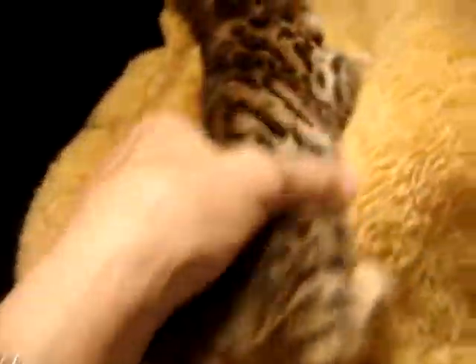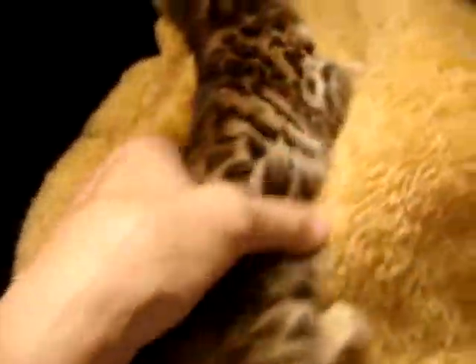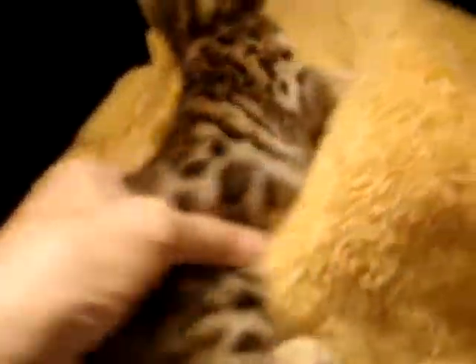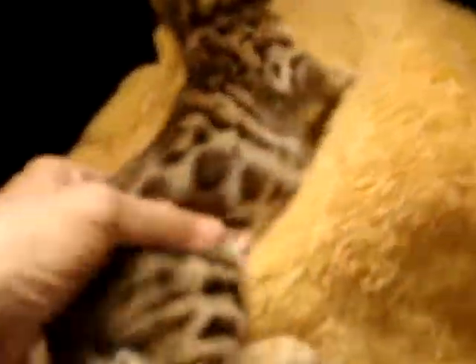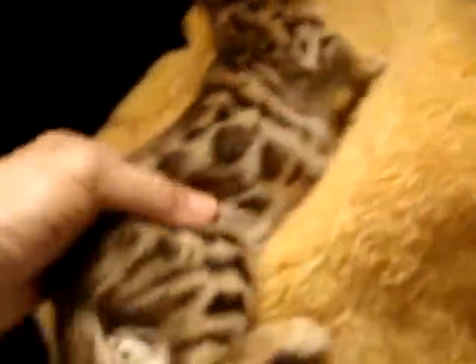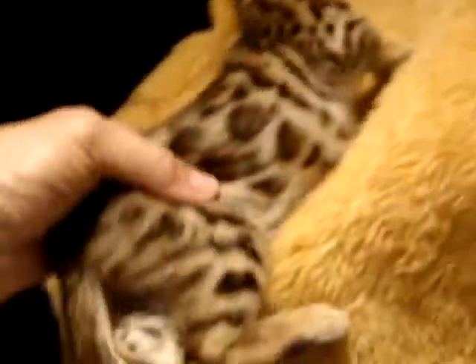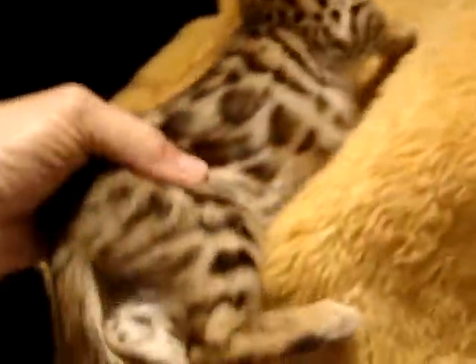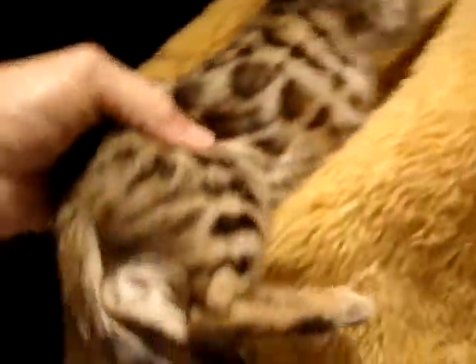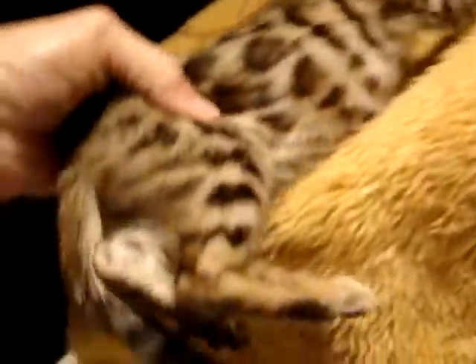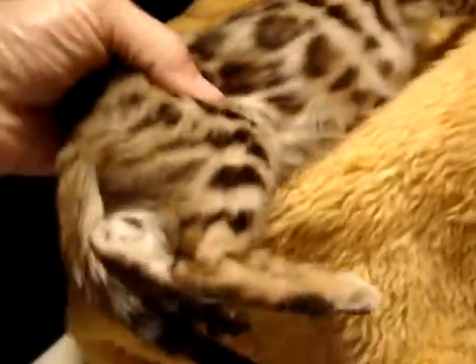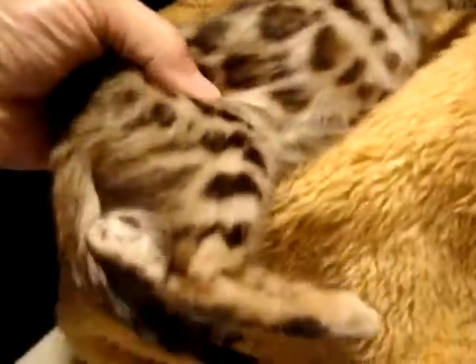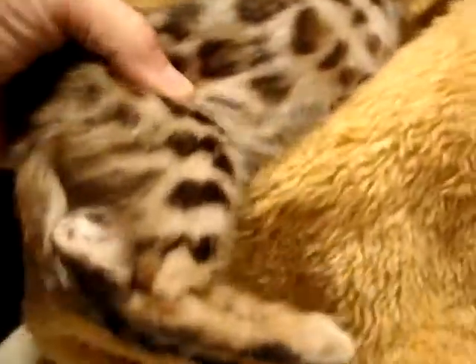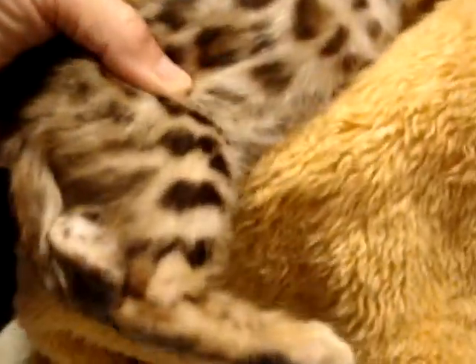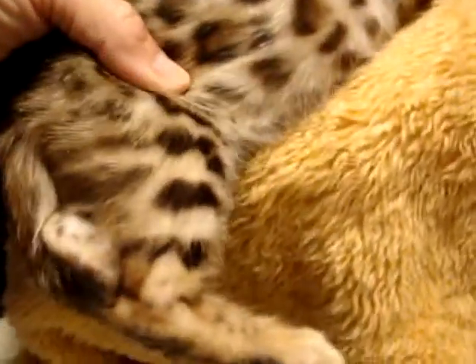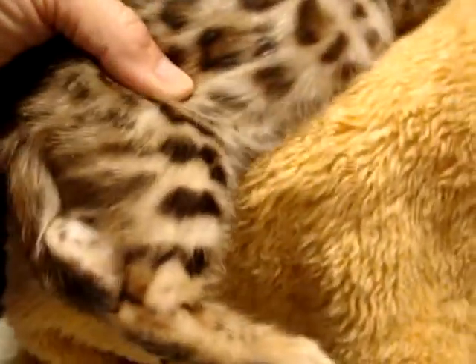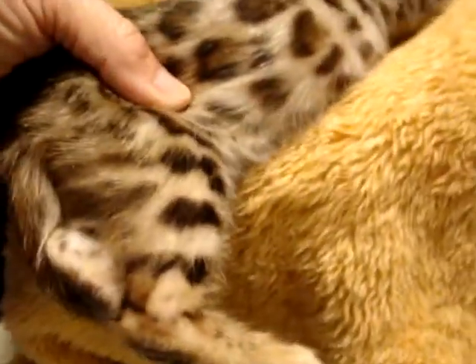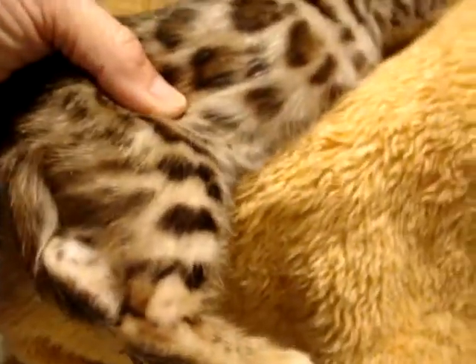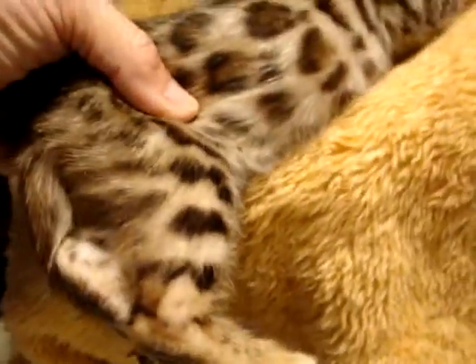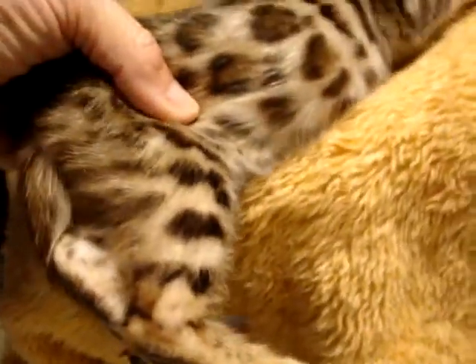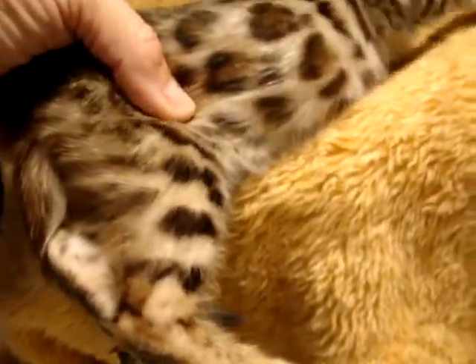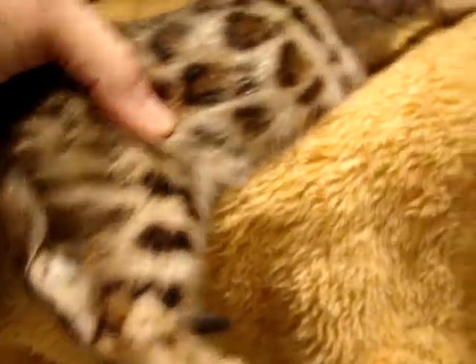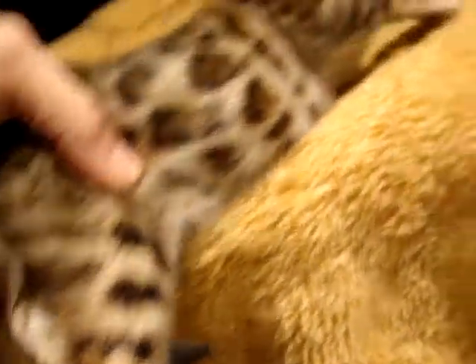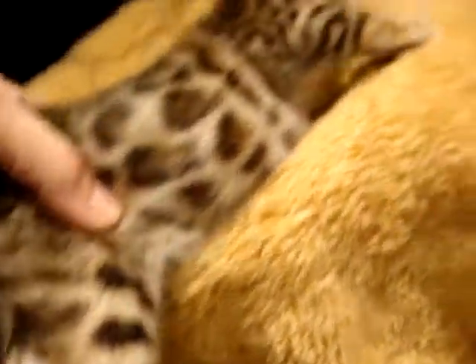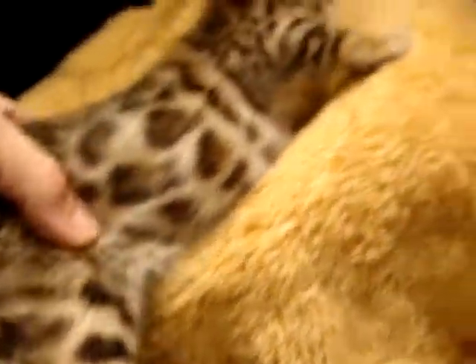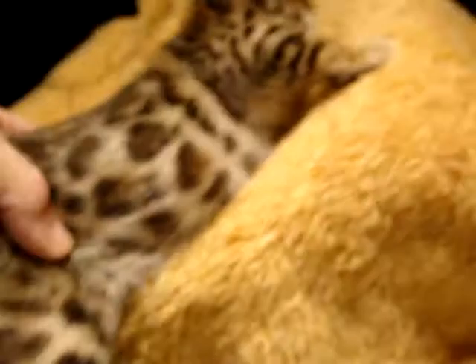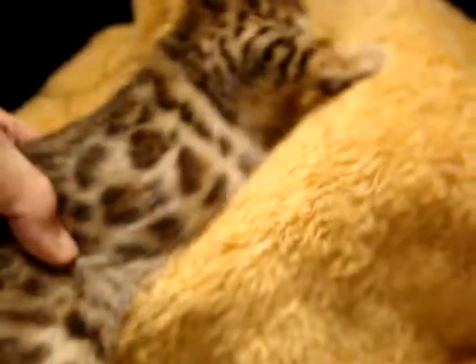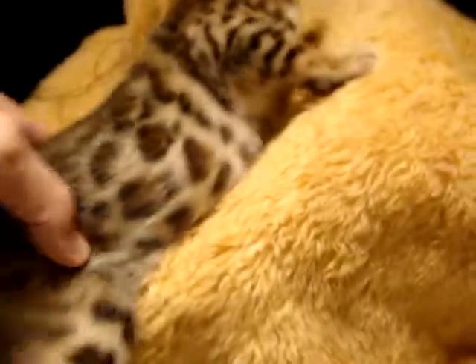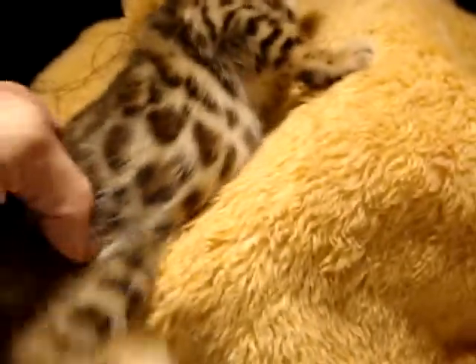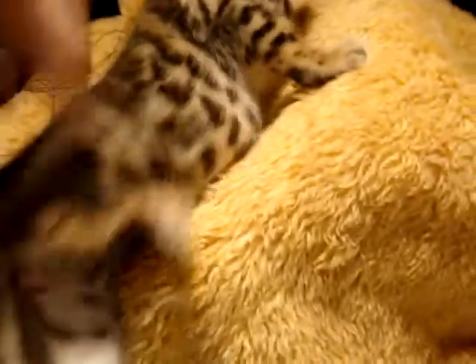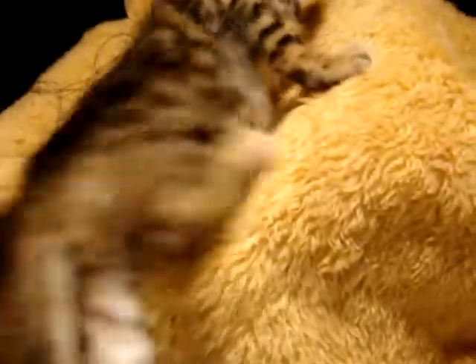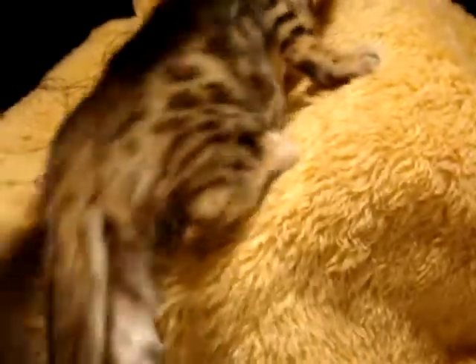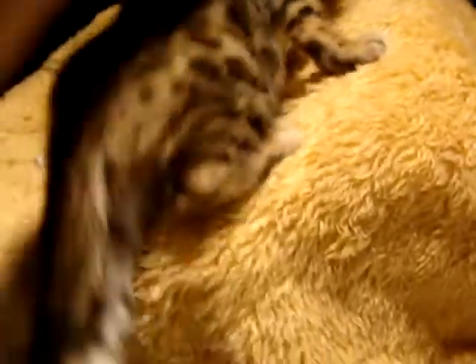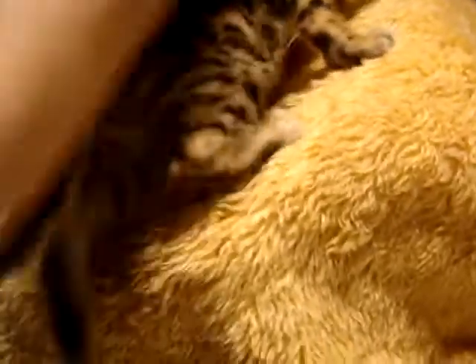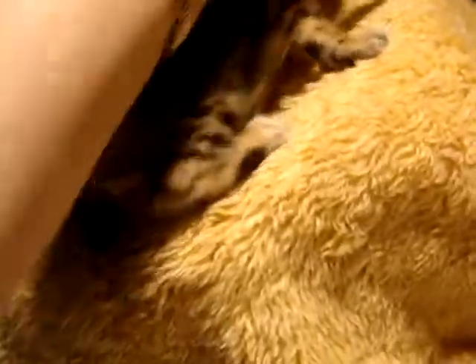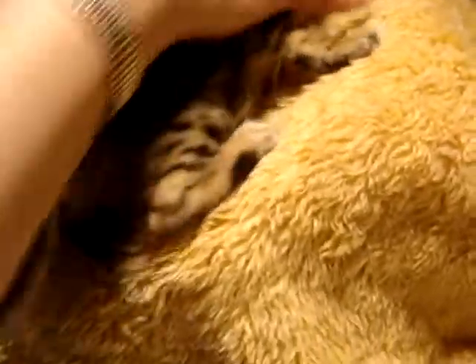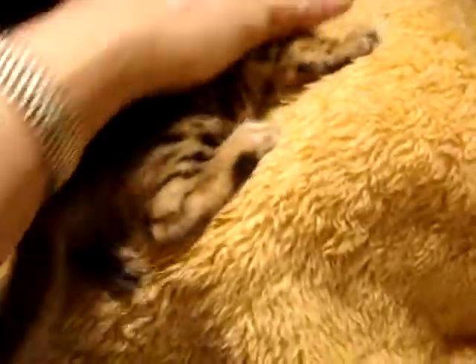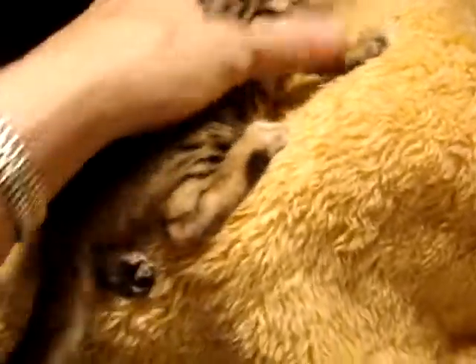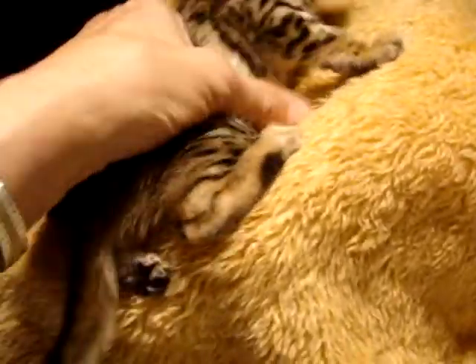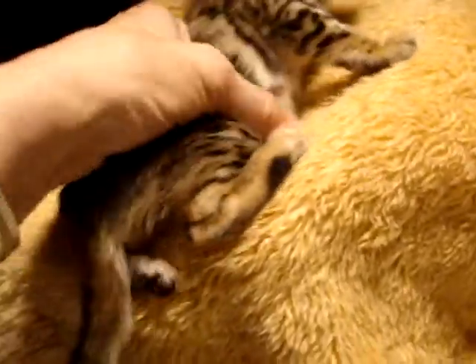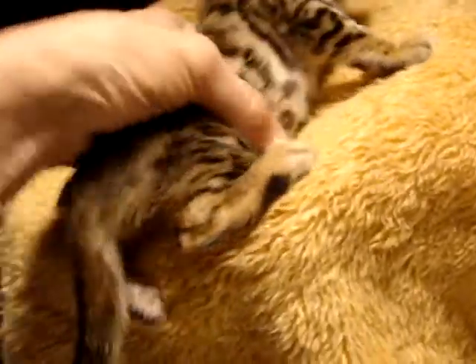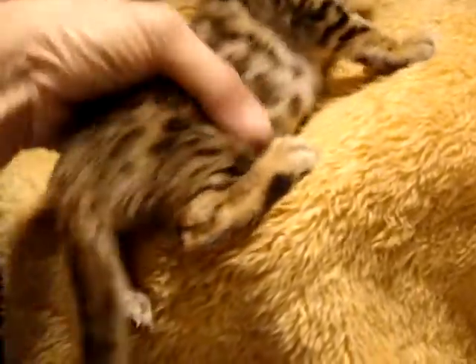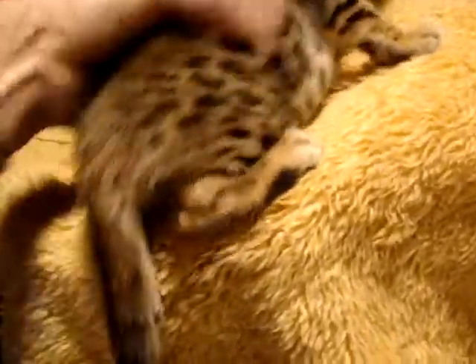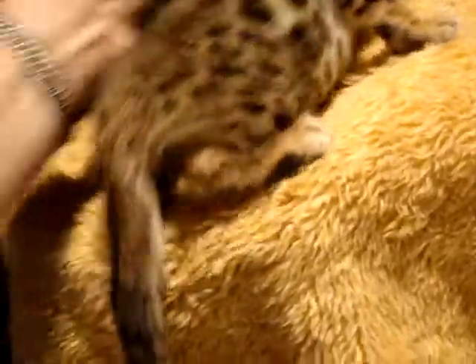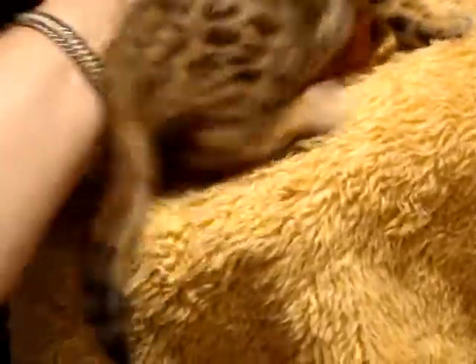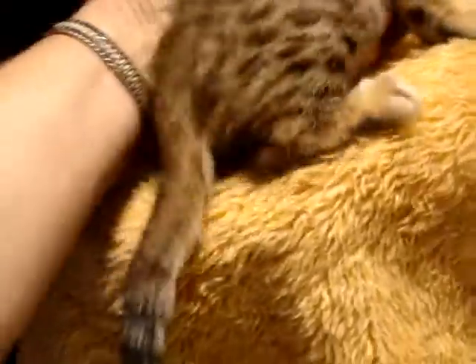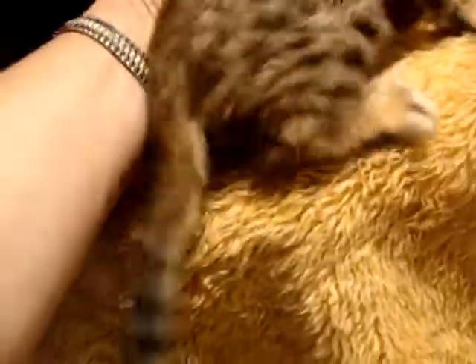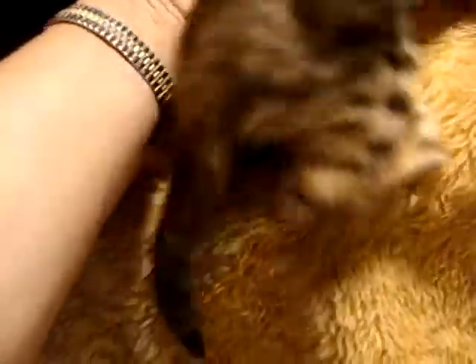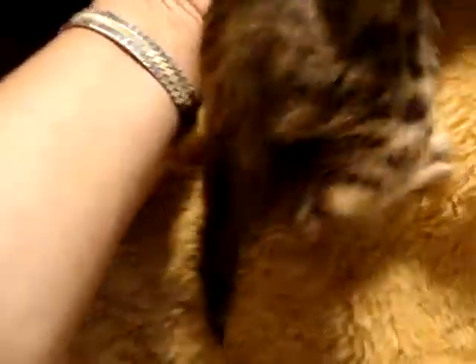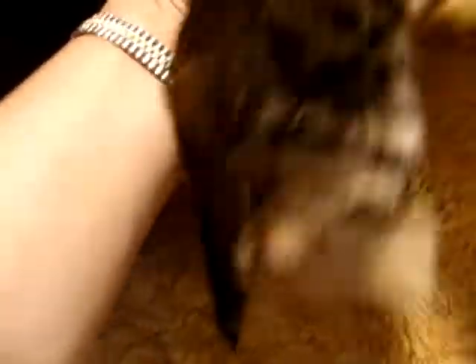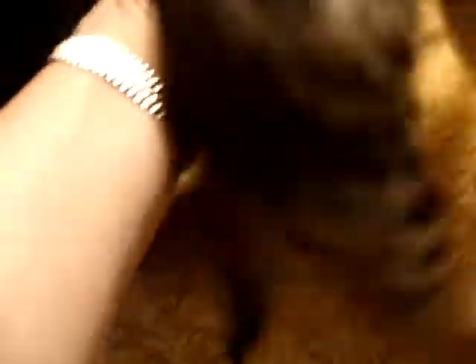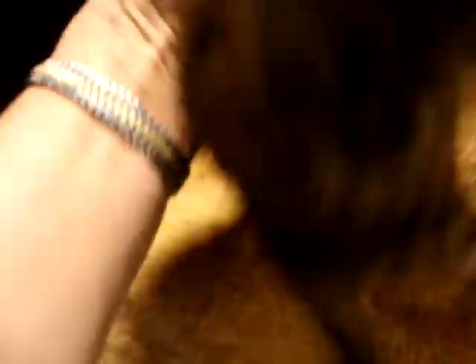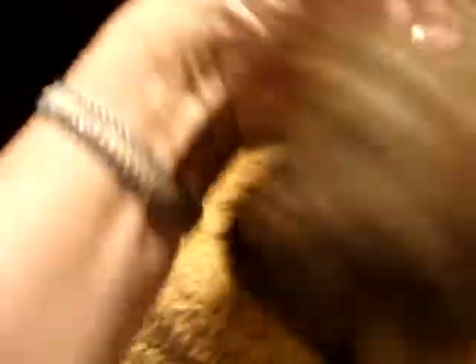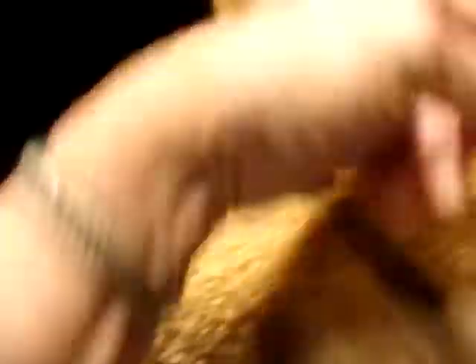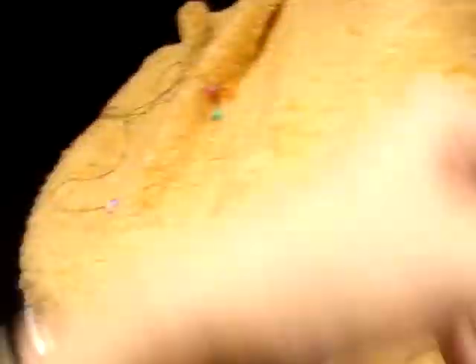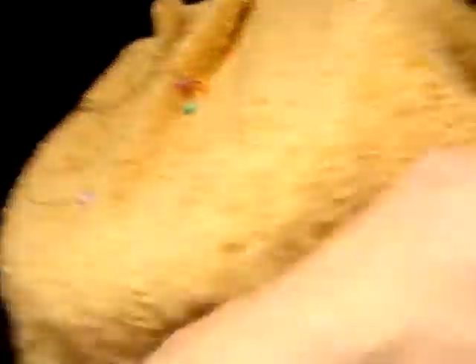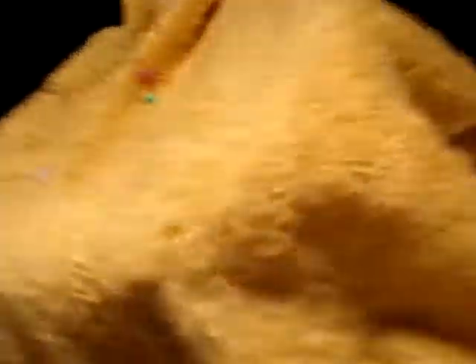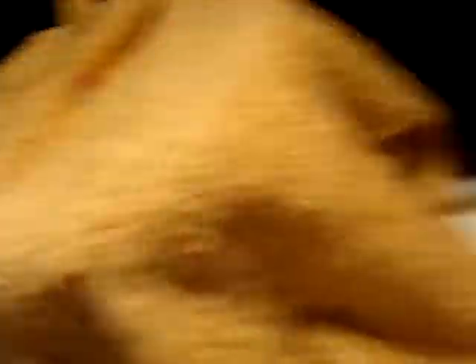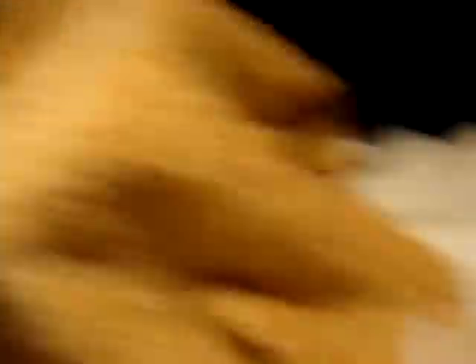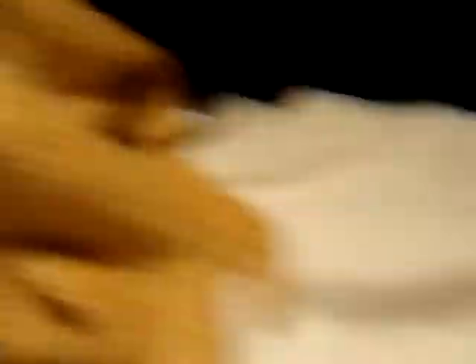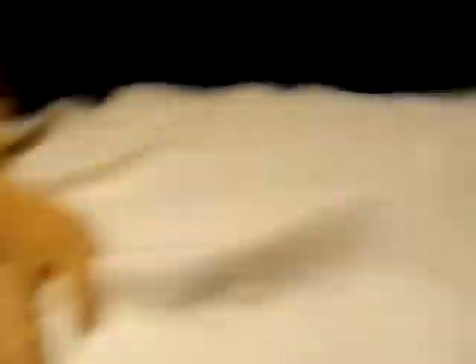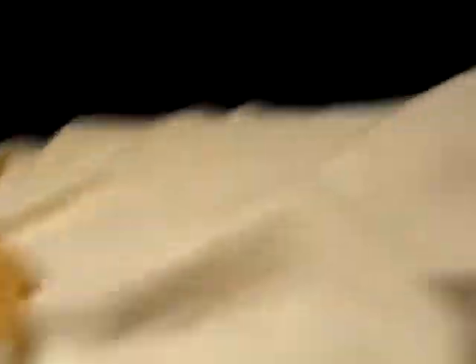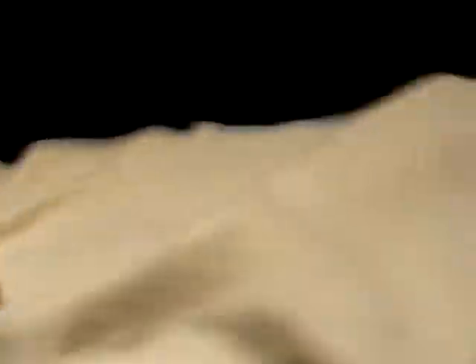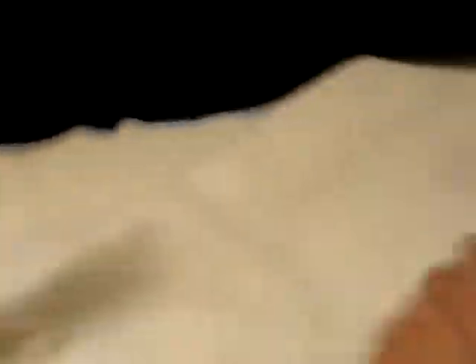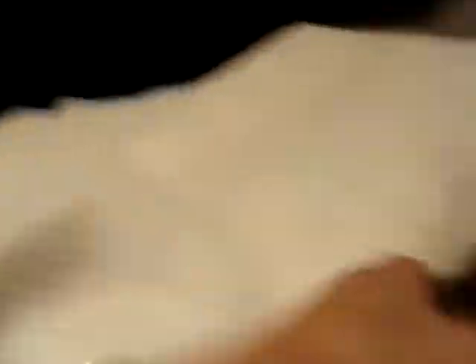And the spotting going down the legs — just look at that spotting. He's being very quiet today.